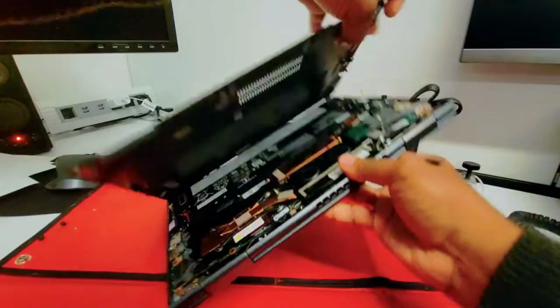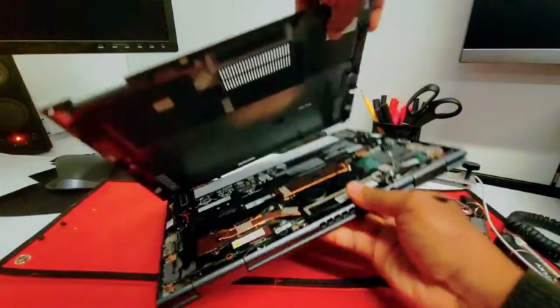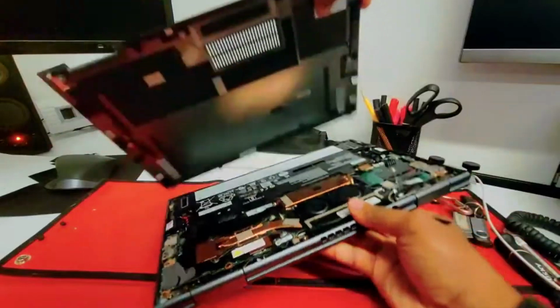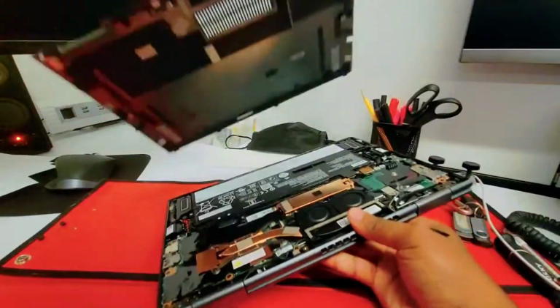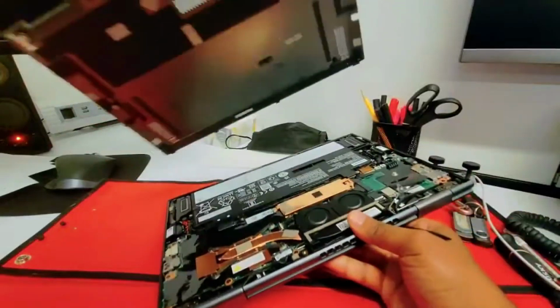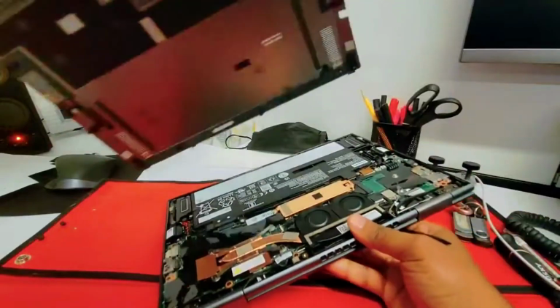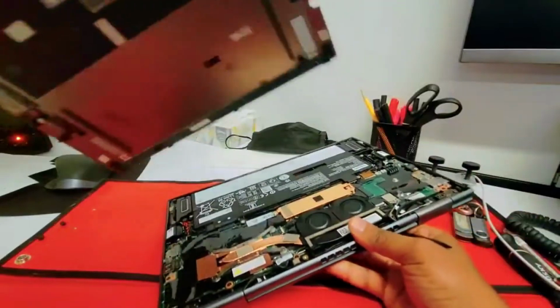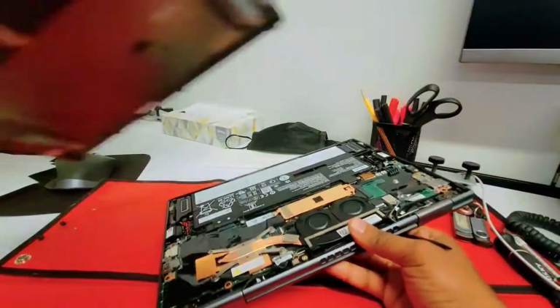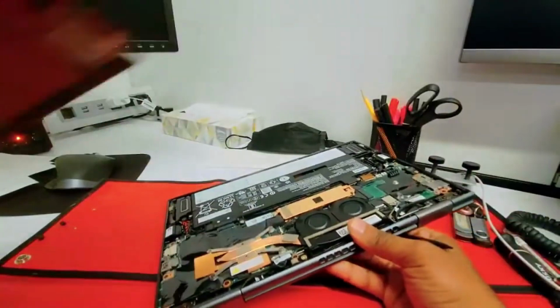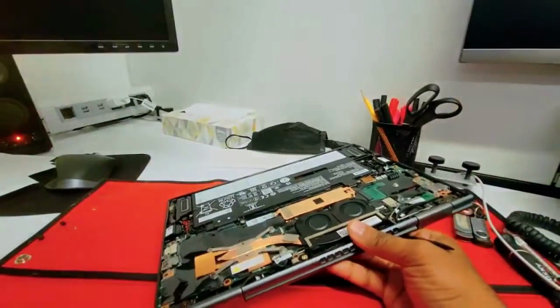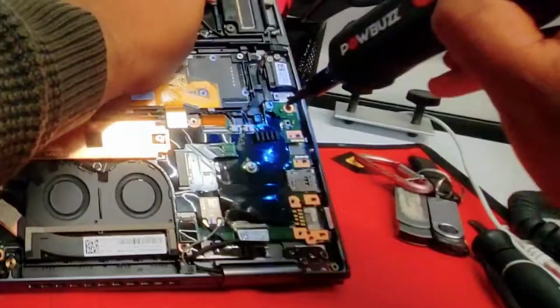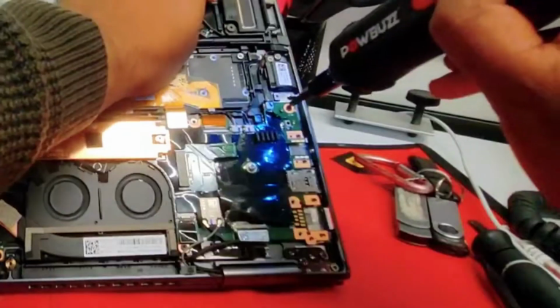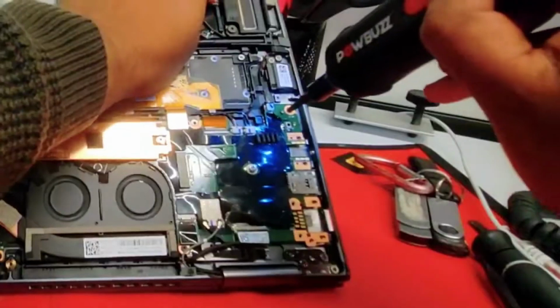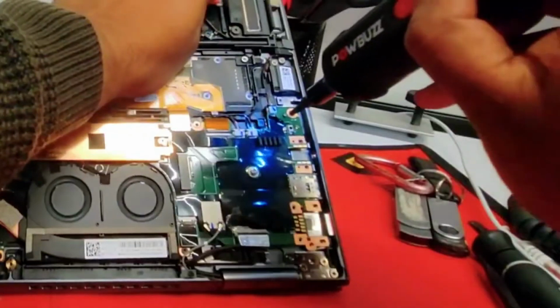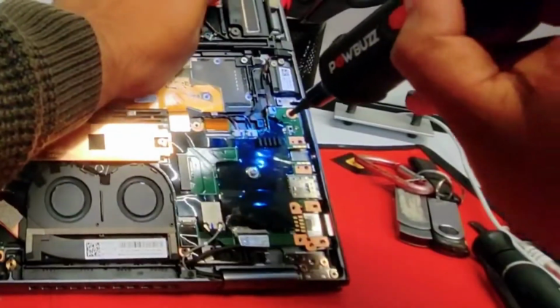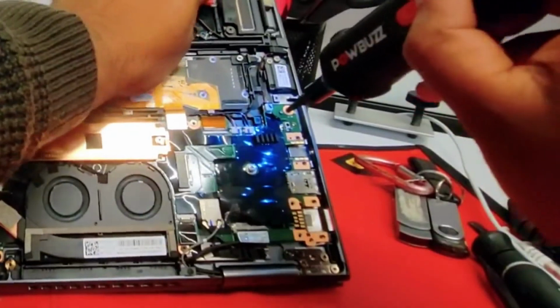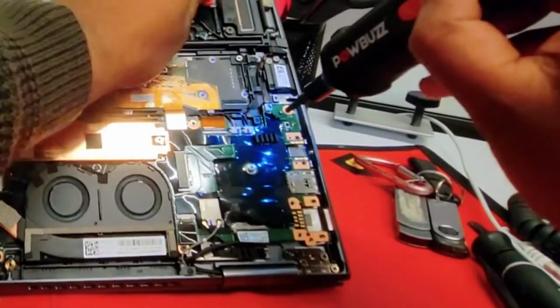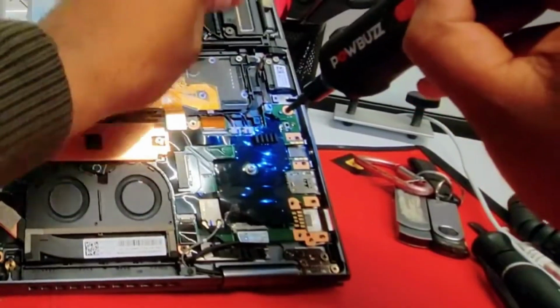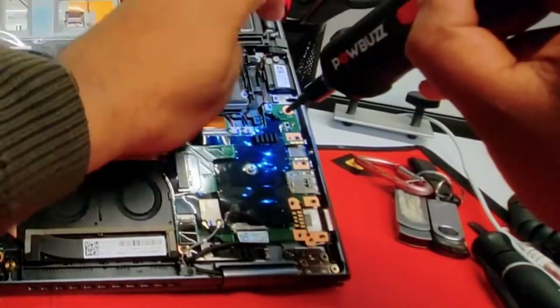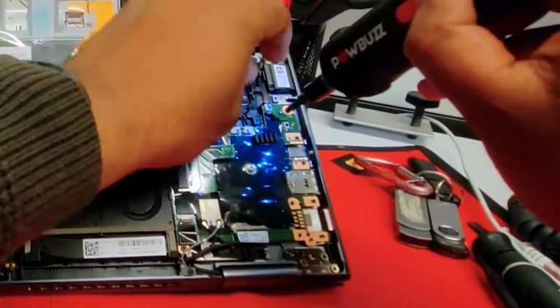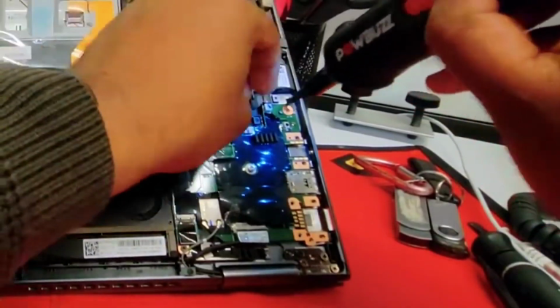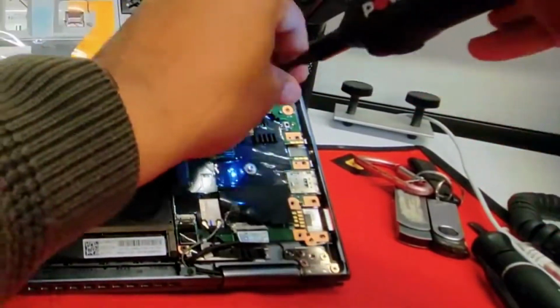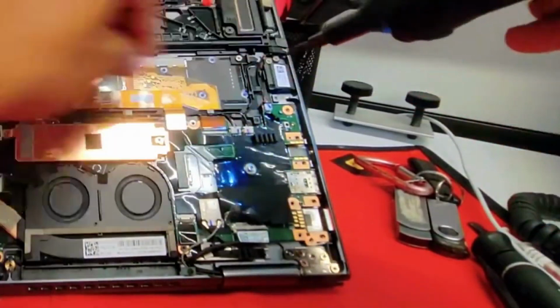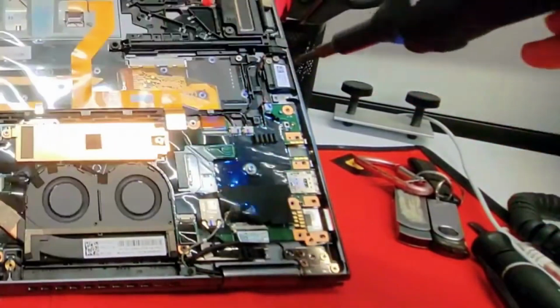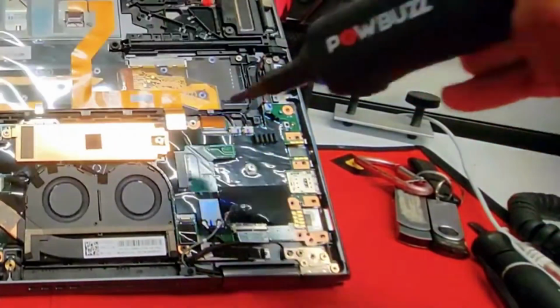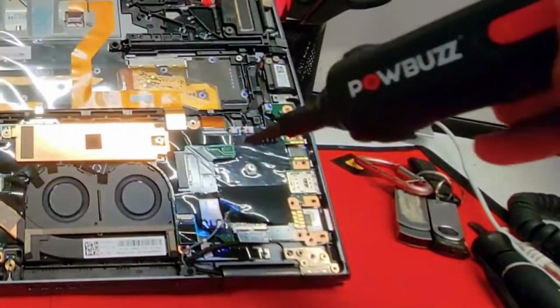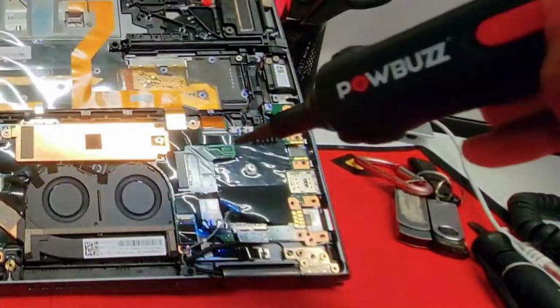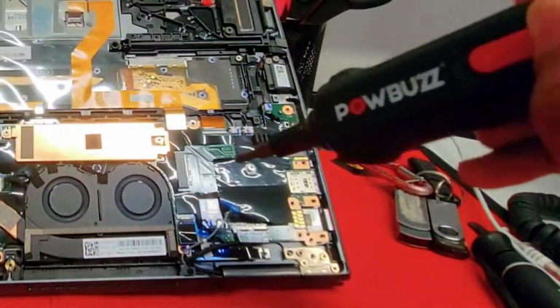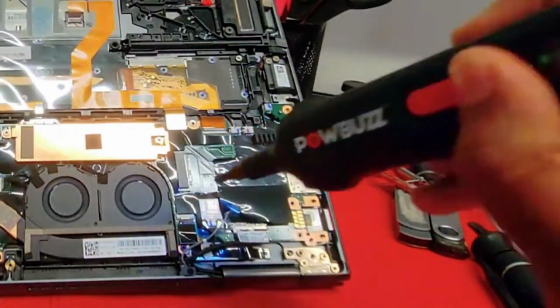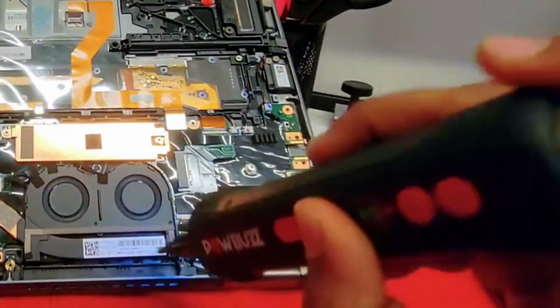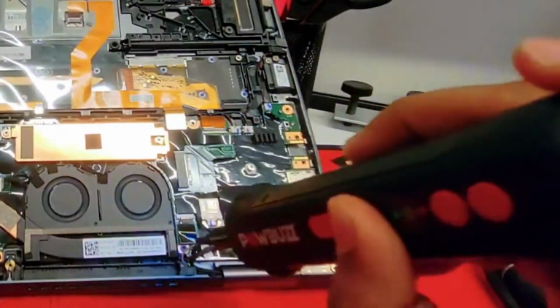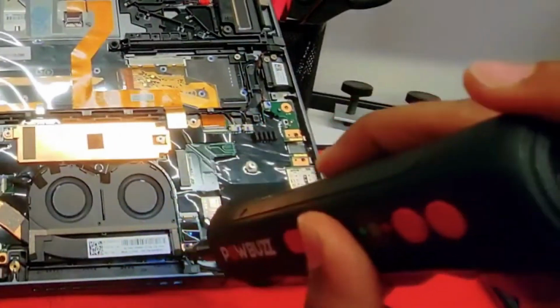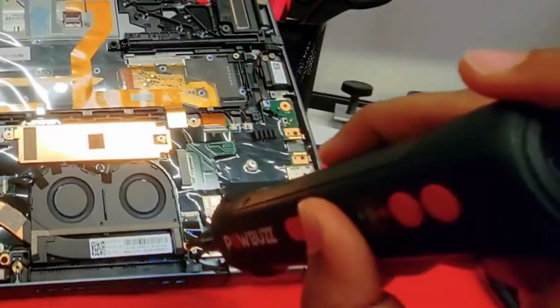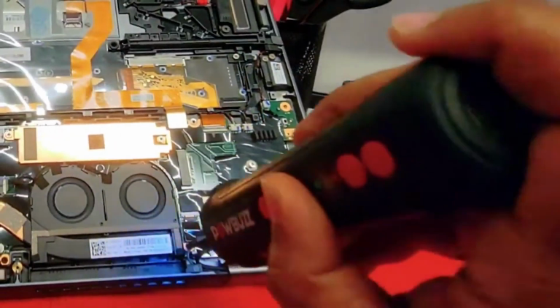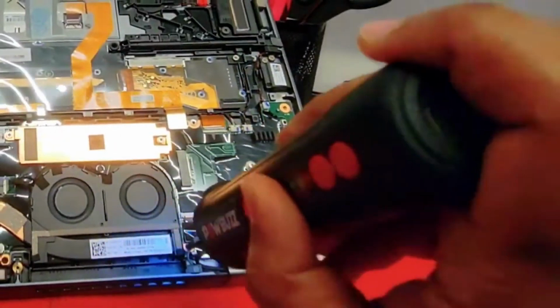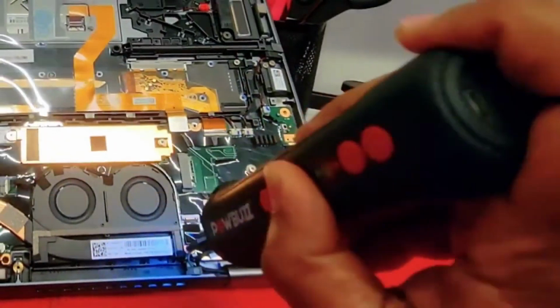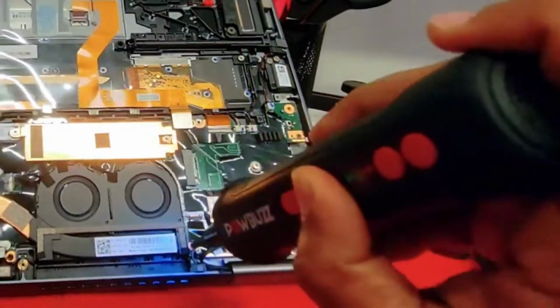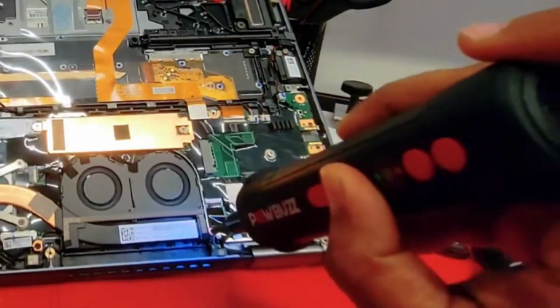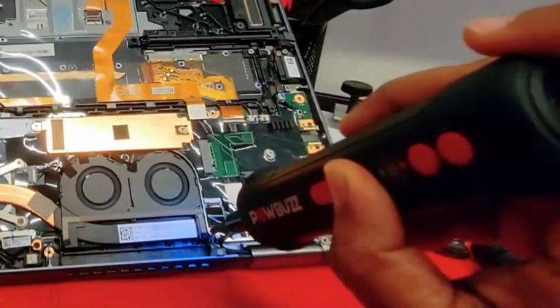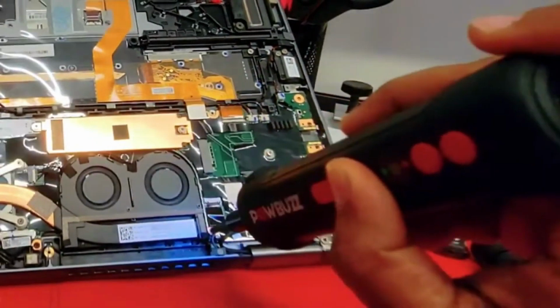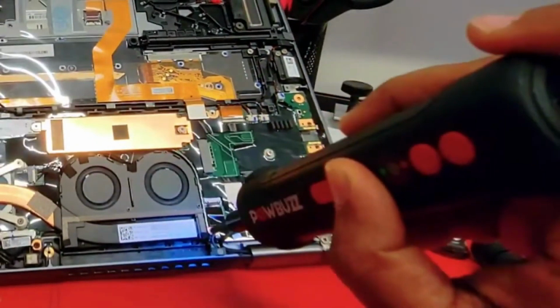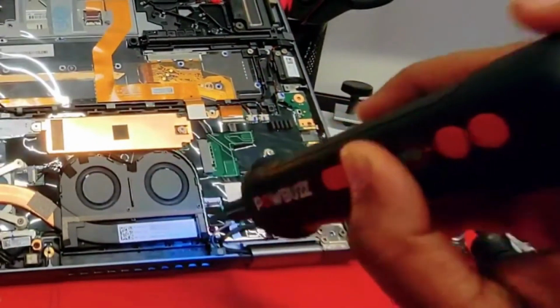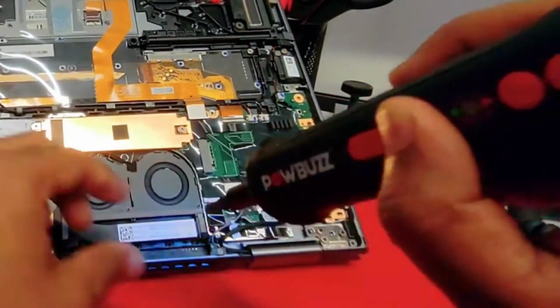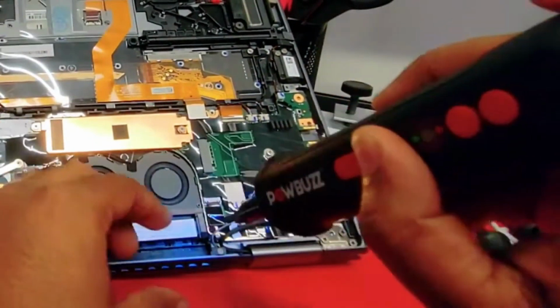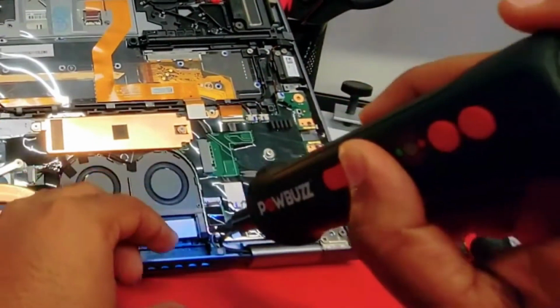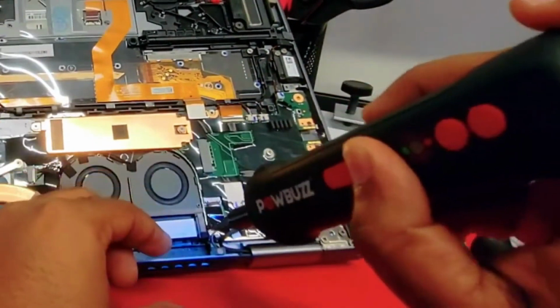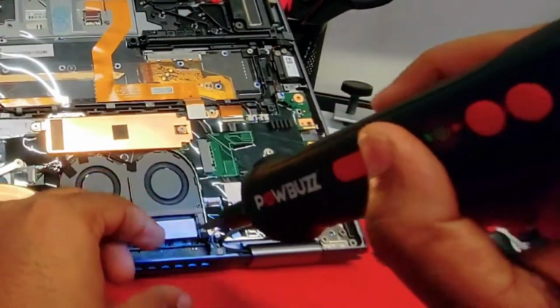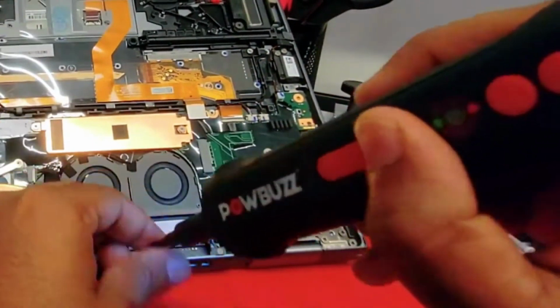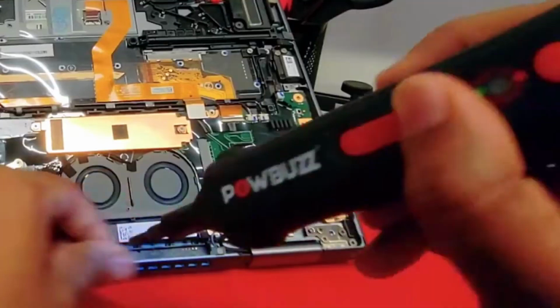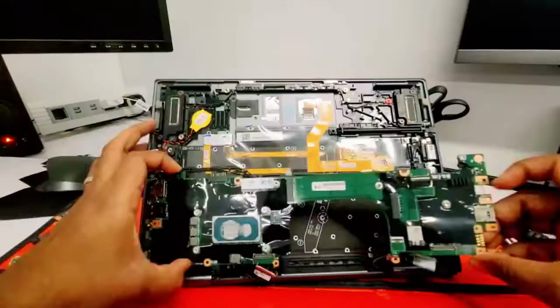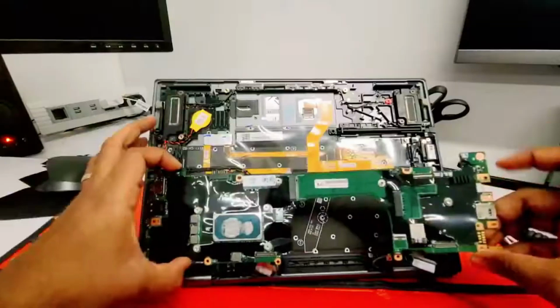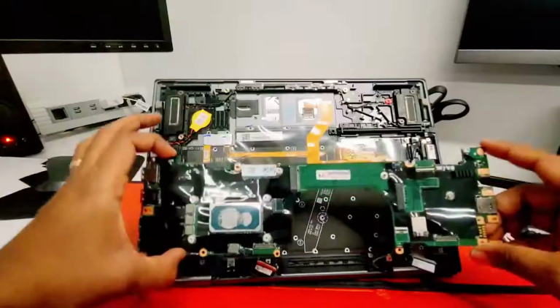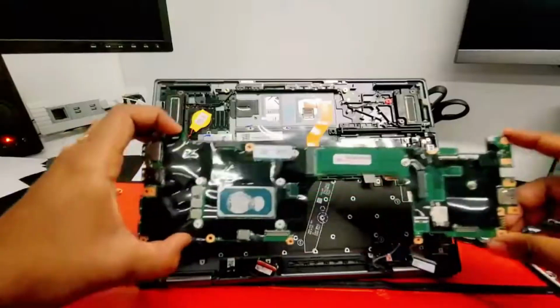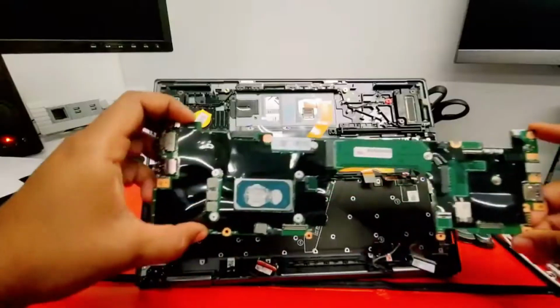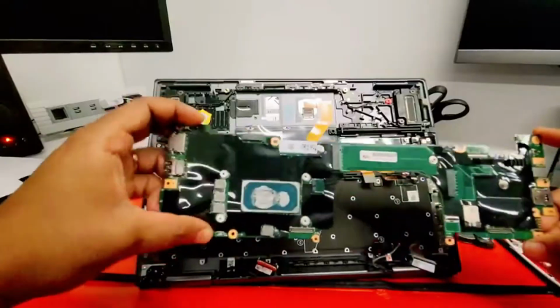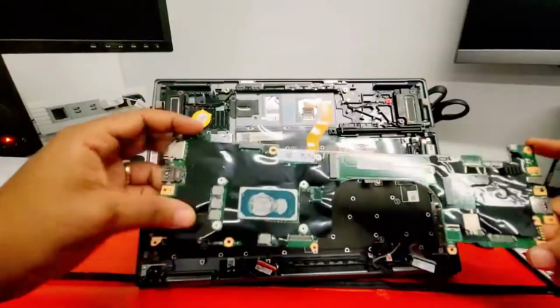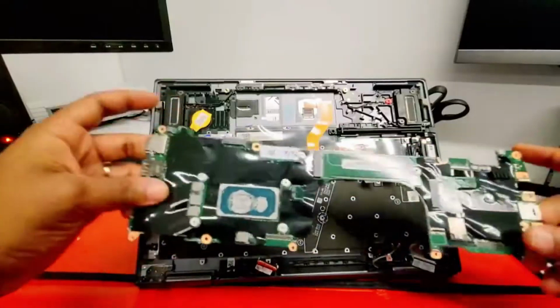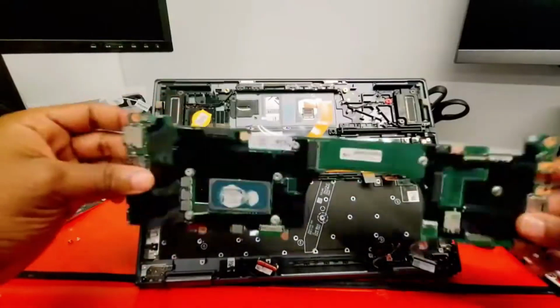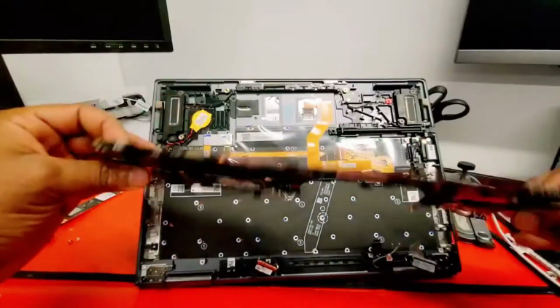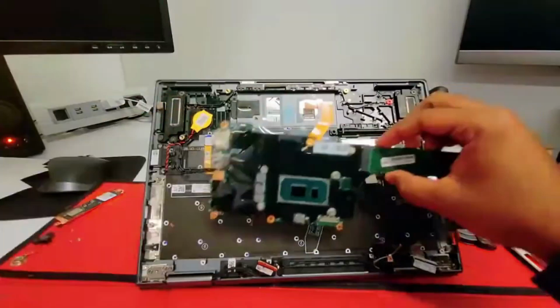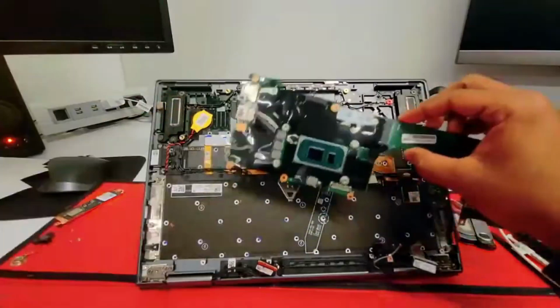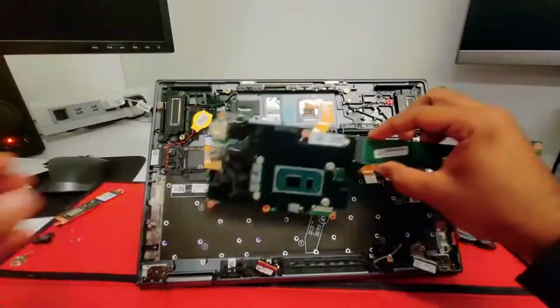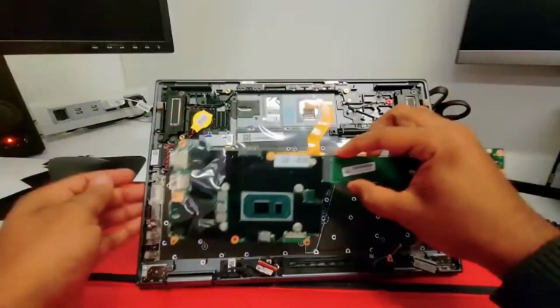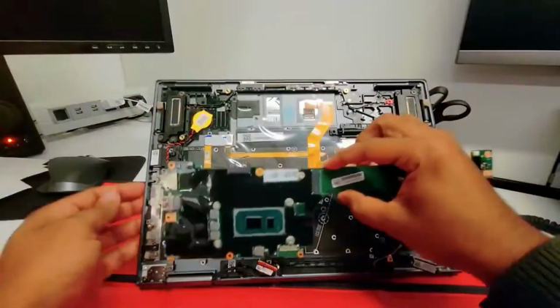What's up guys? Welcome to iFIXTECH. This time we're gonna be changing the motherboard on a Lenovo ThinkPad X1 Yoga Gen 6.